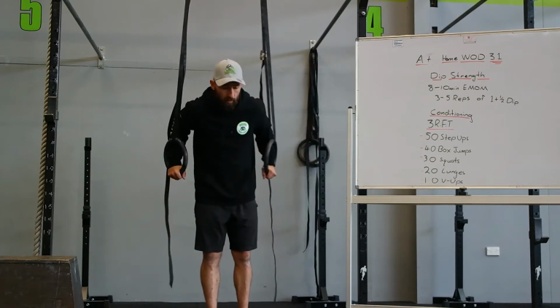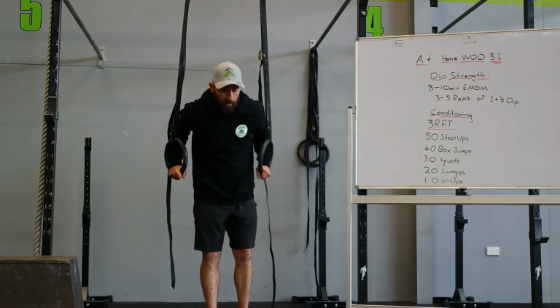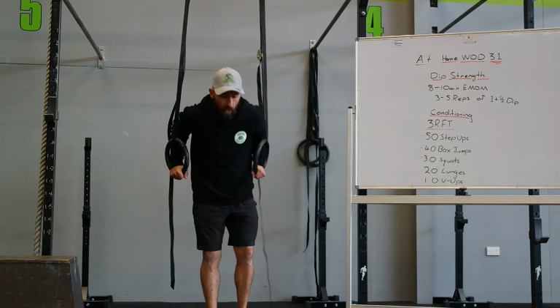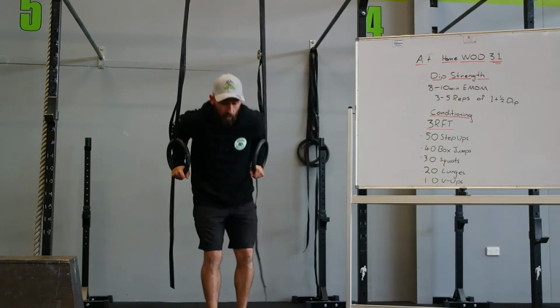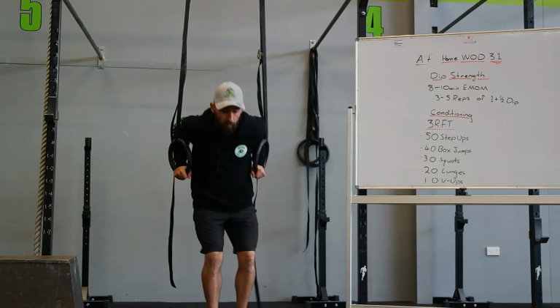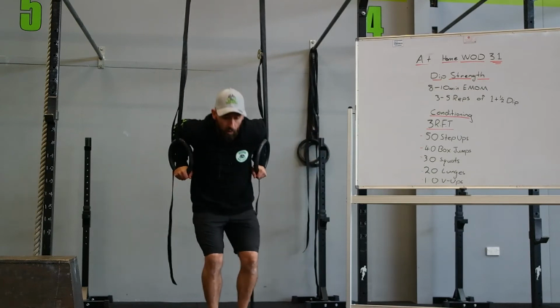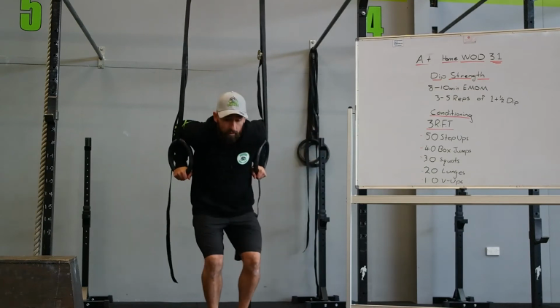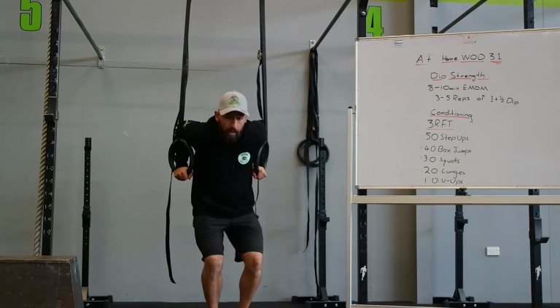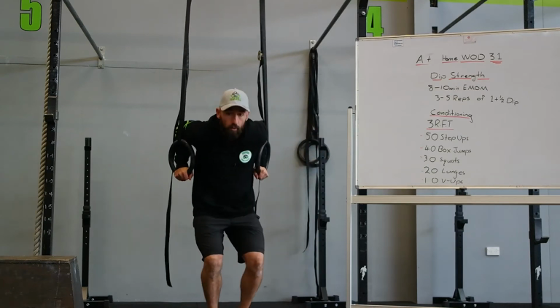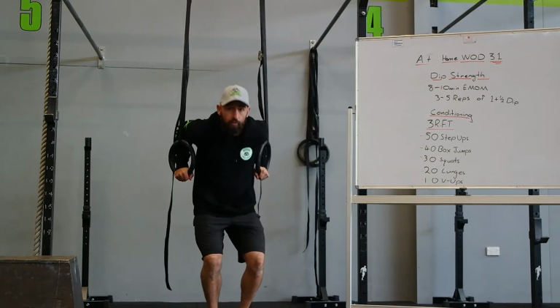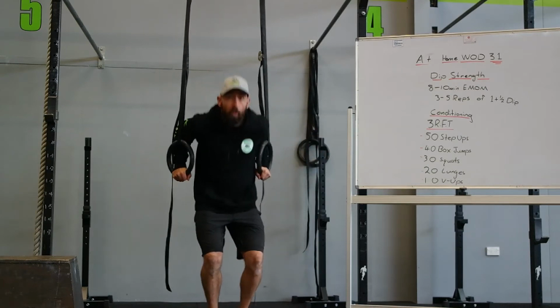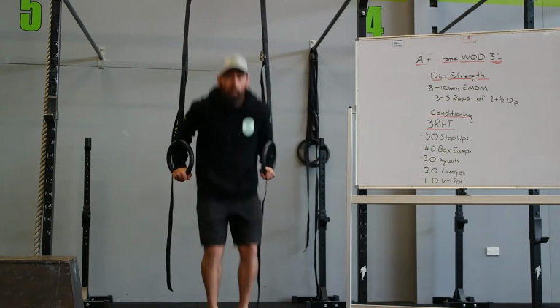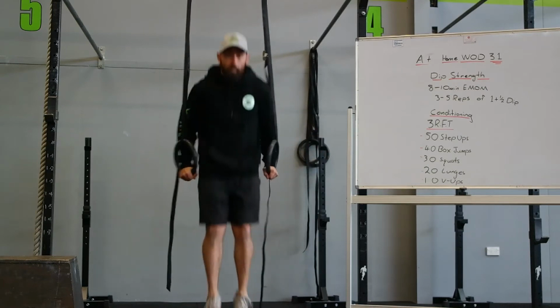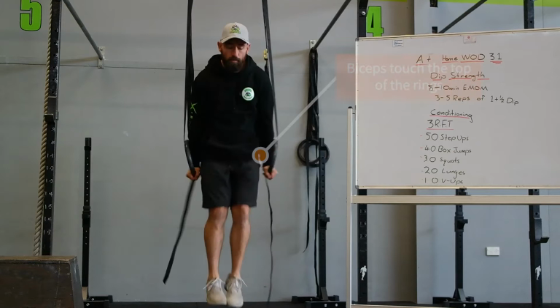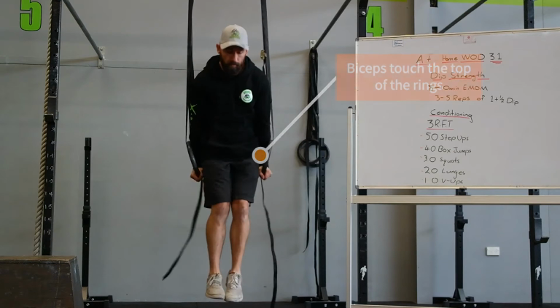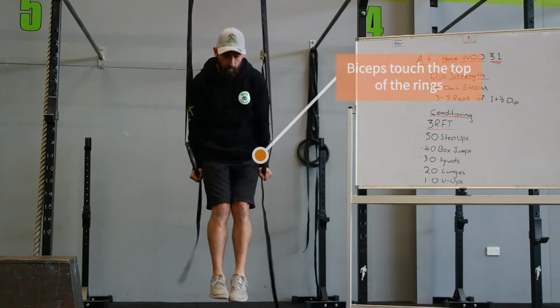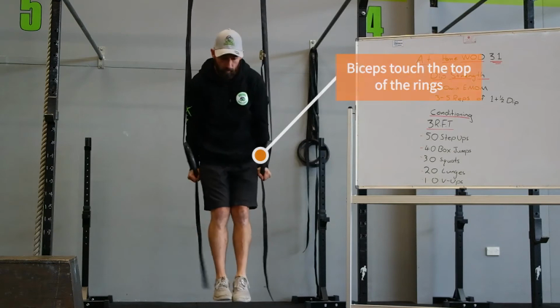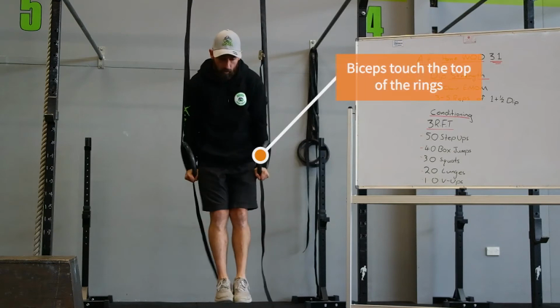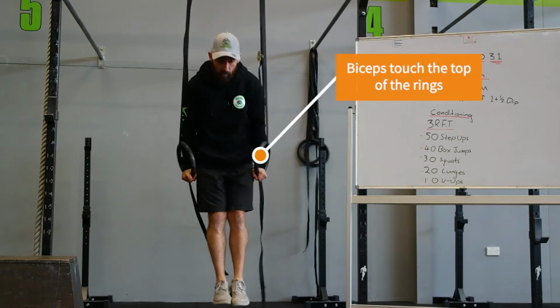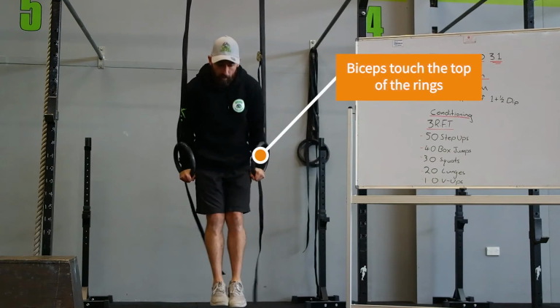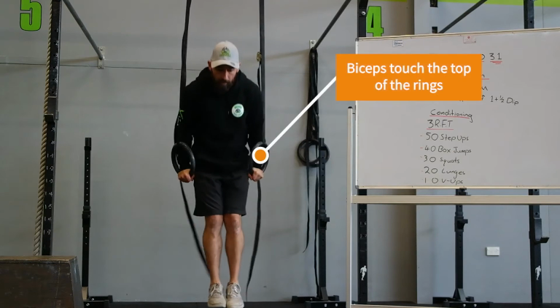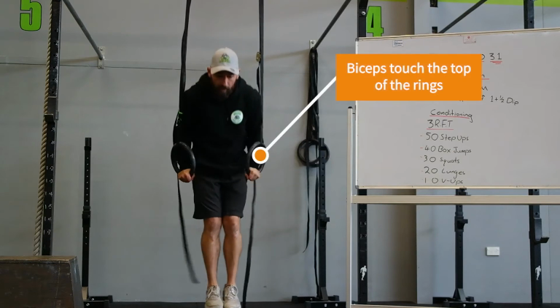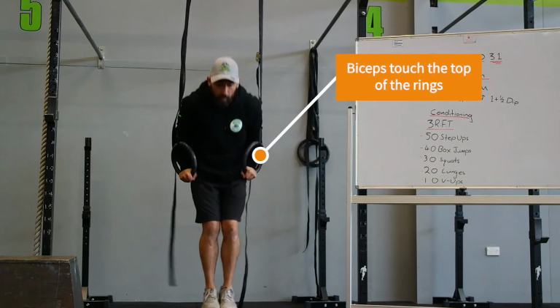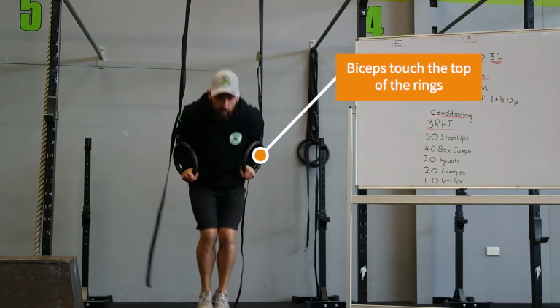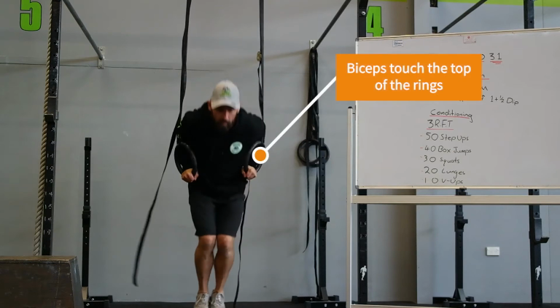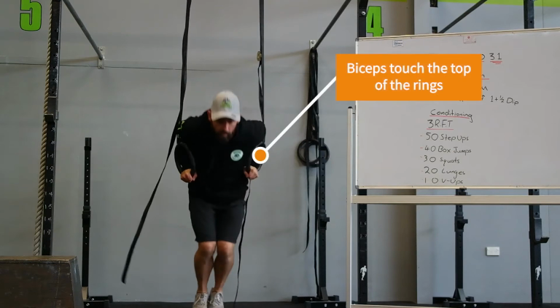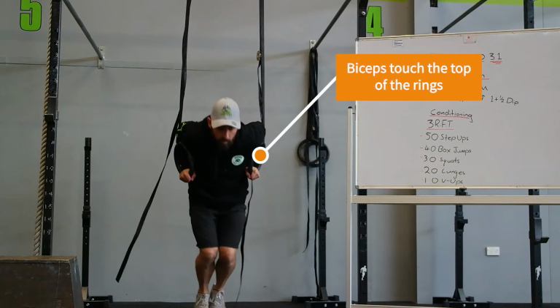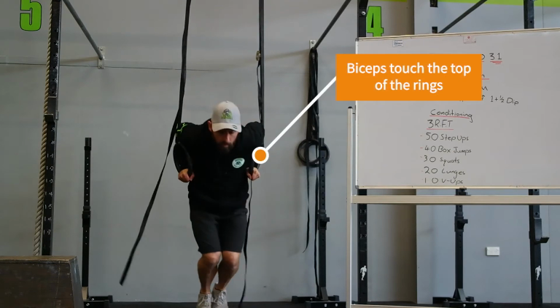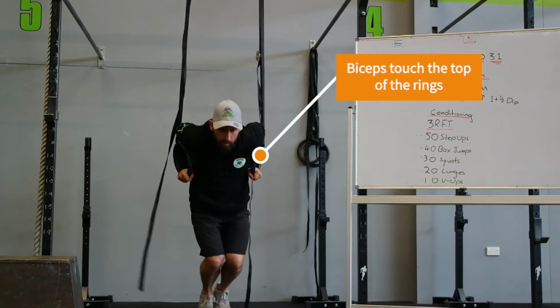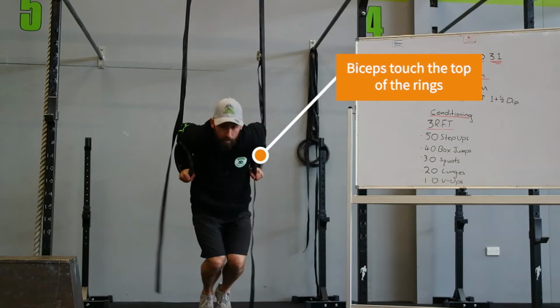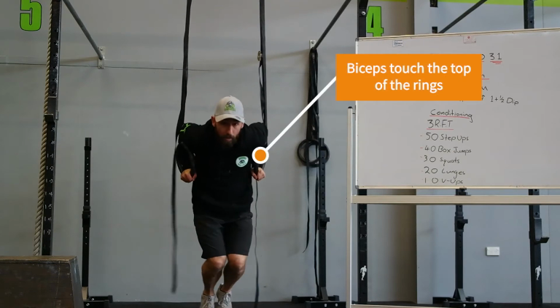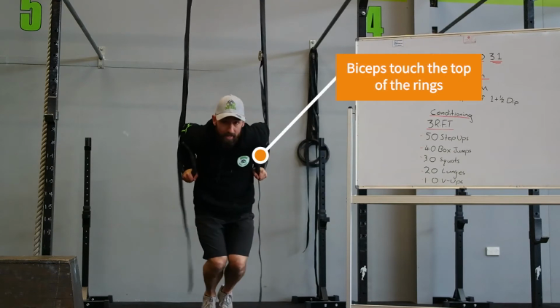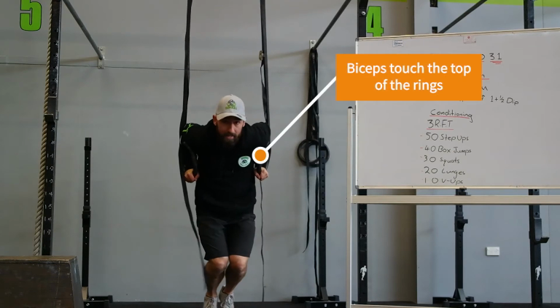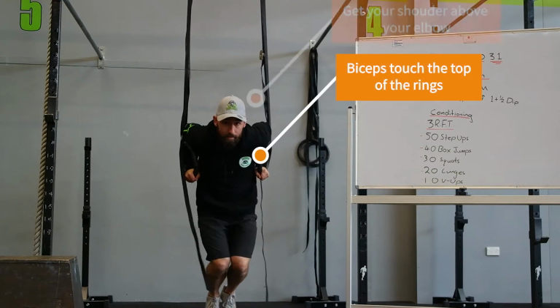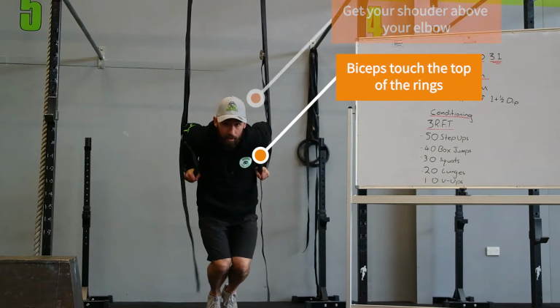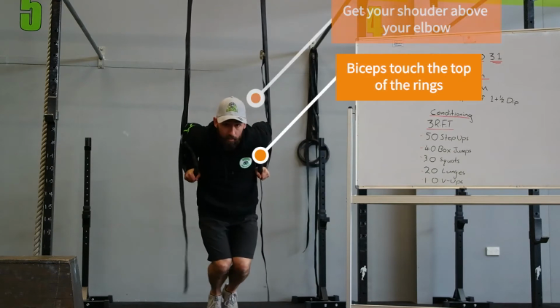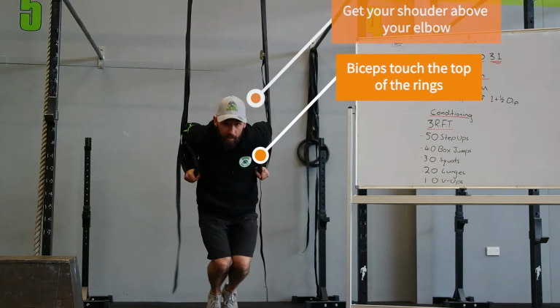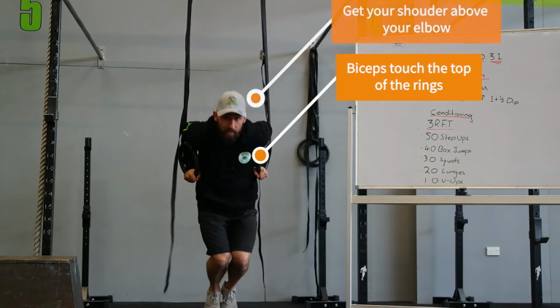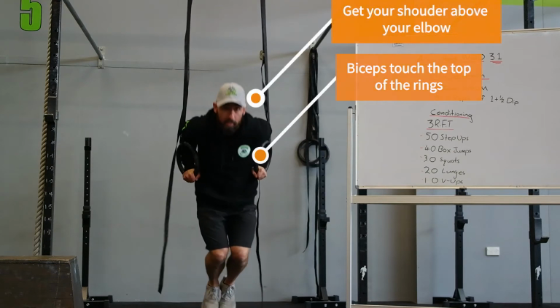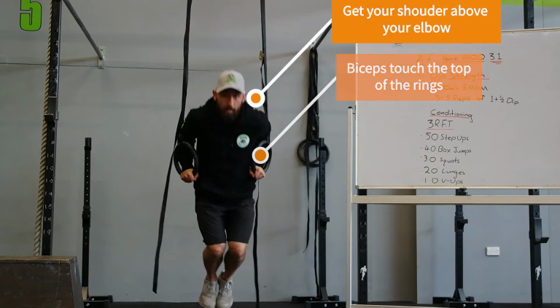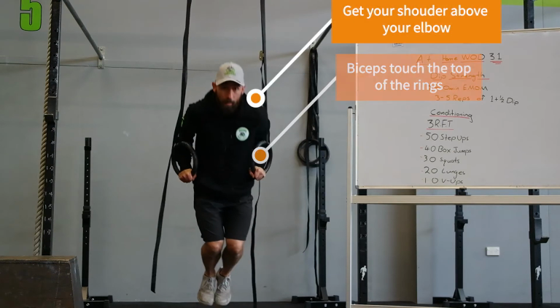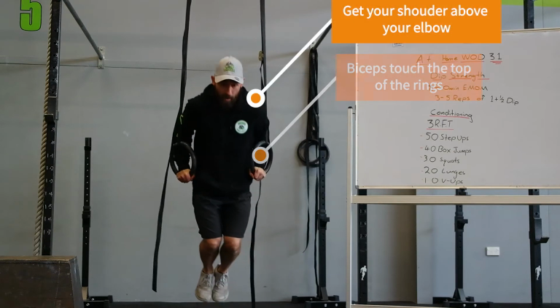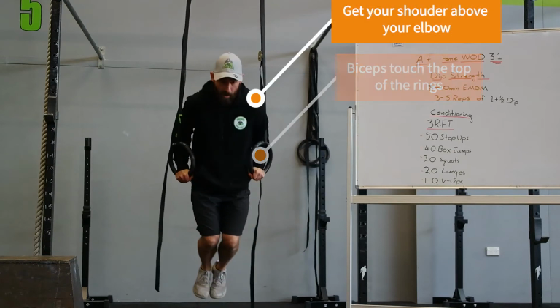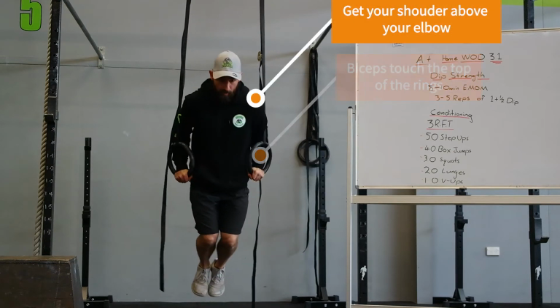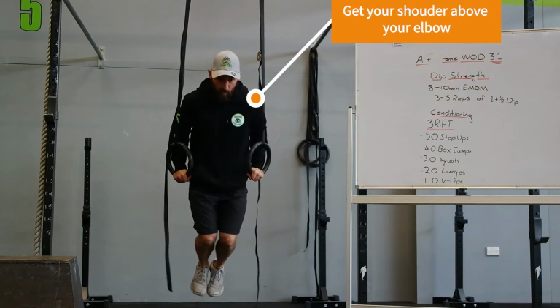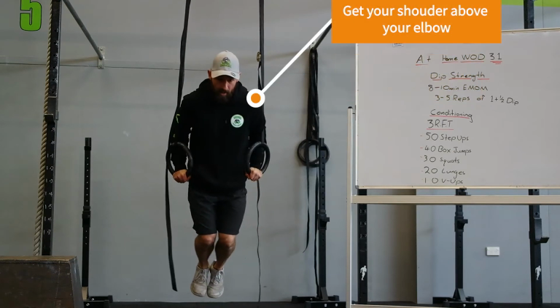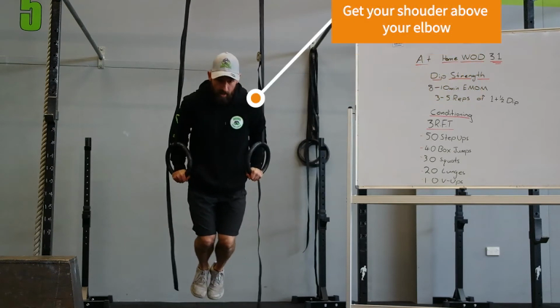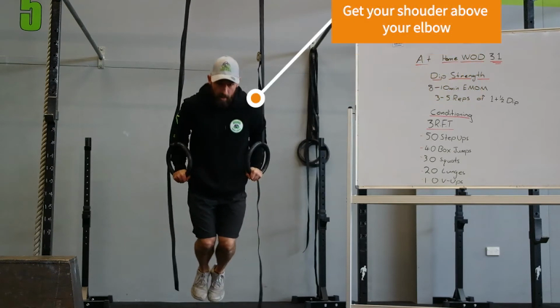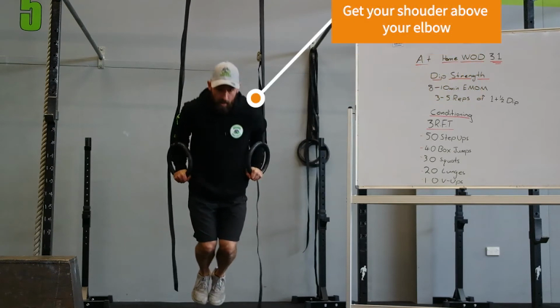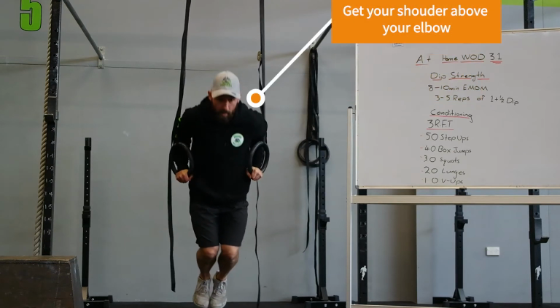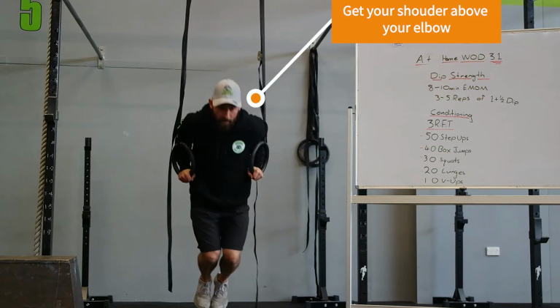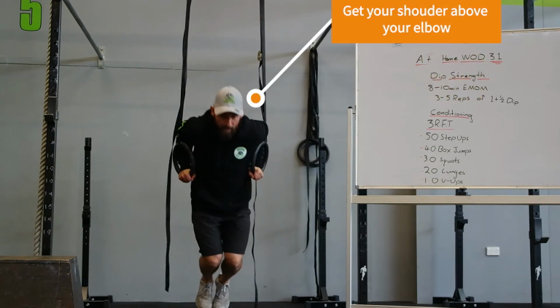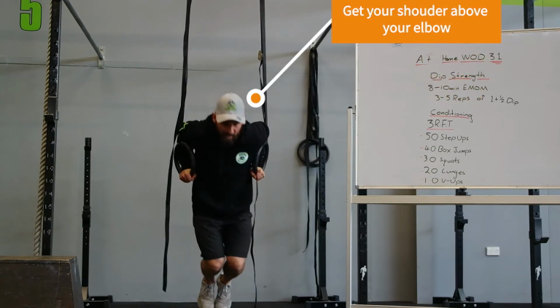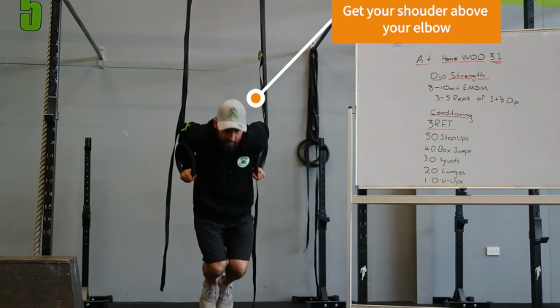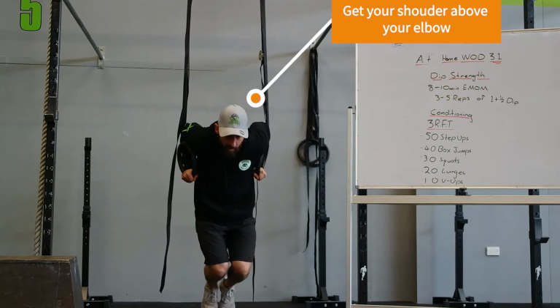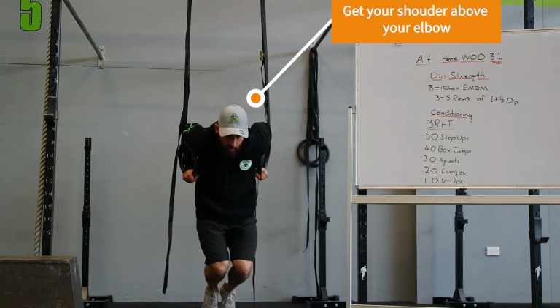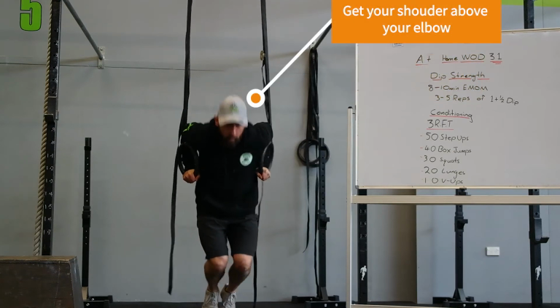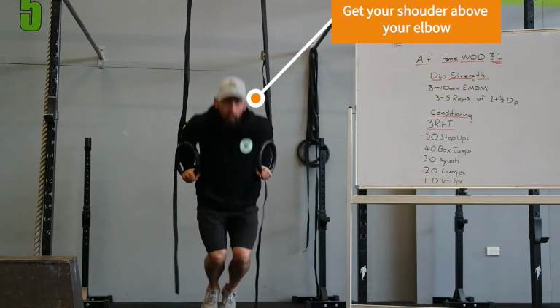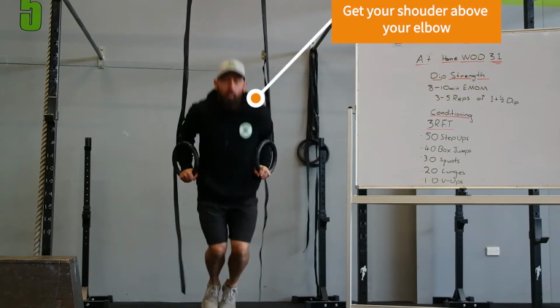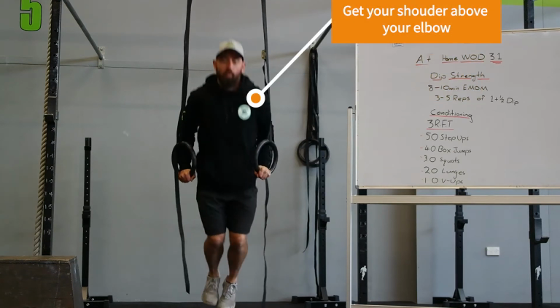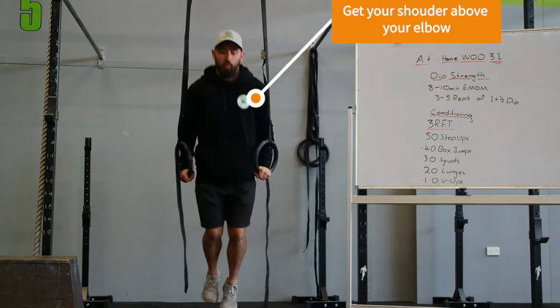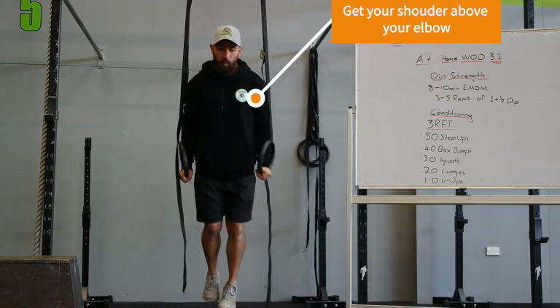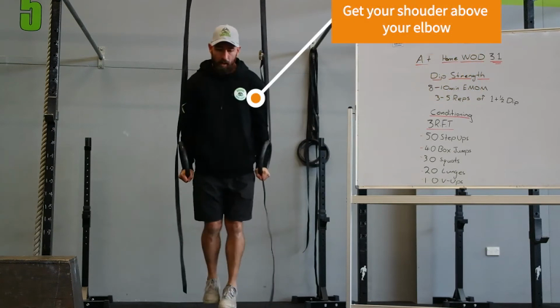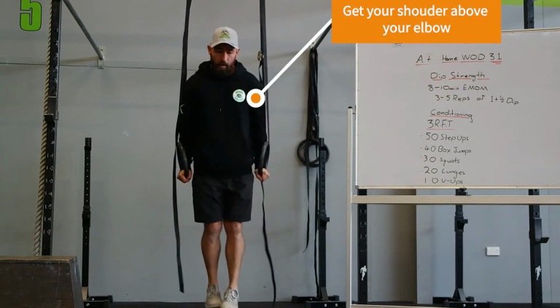You'll start off locked out on top. You'll come down, biceps to the rings, come up halfway, back down, all the way up. That's one rep of the one and a half dip.